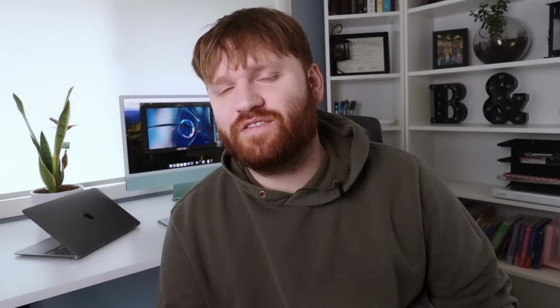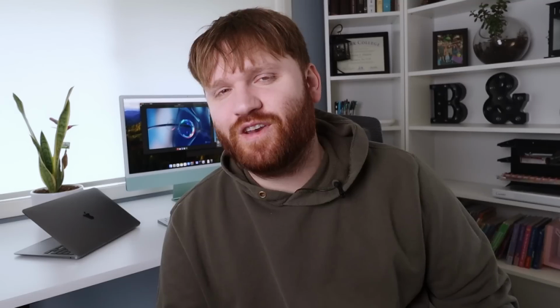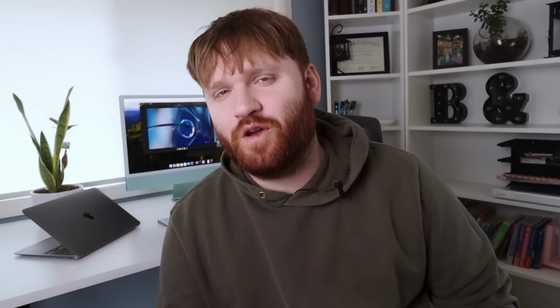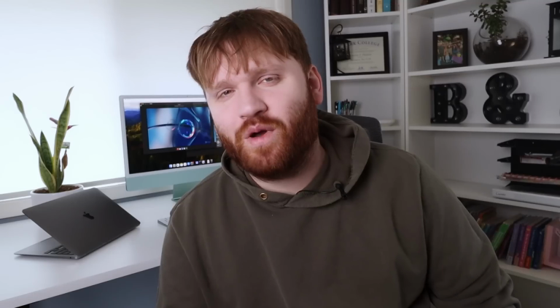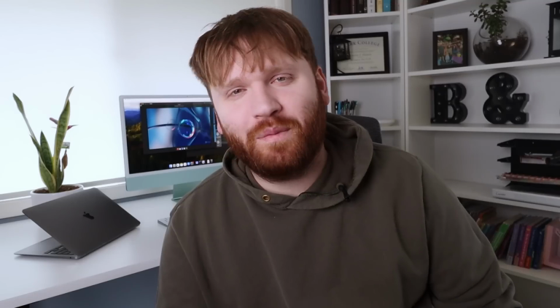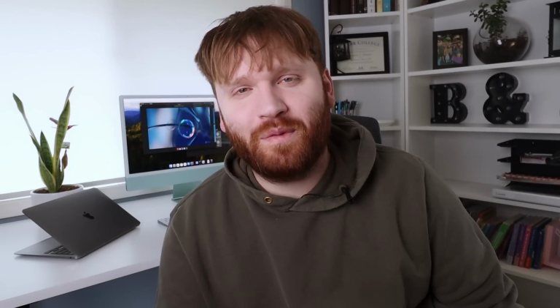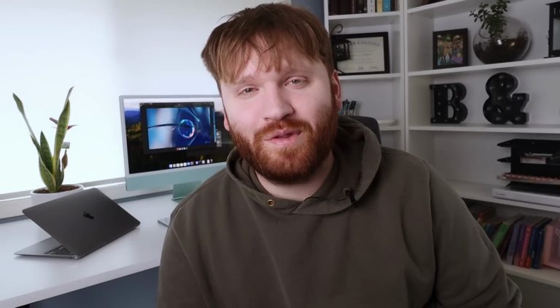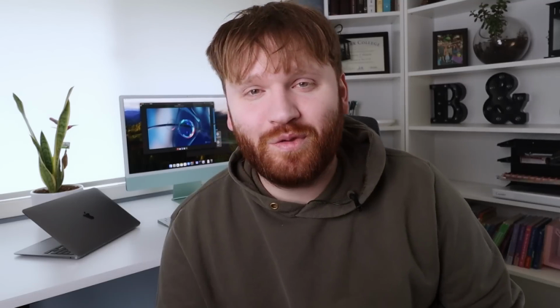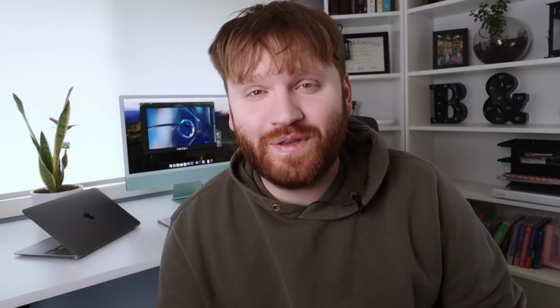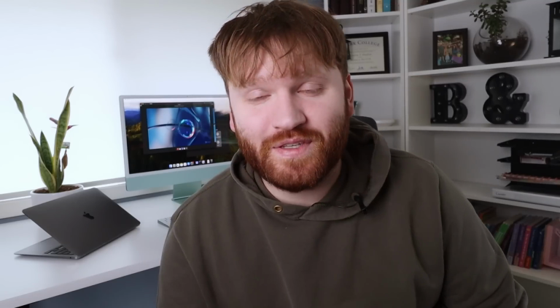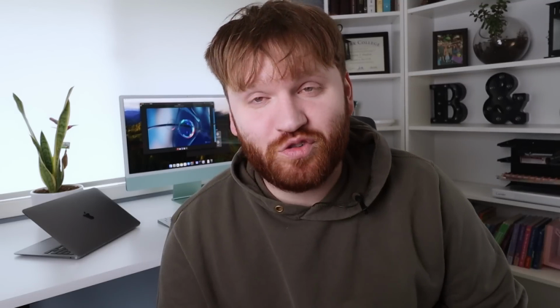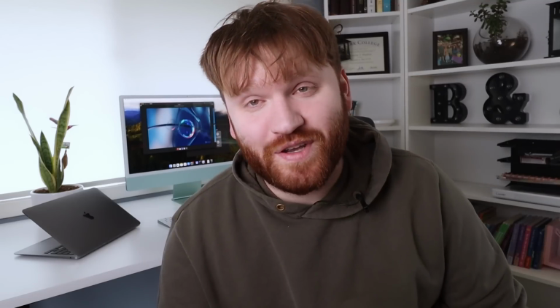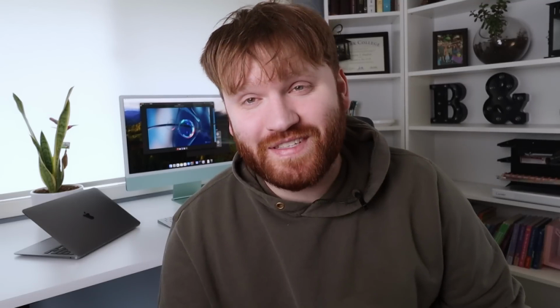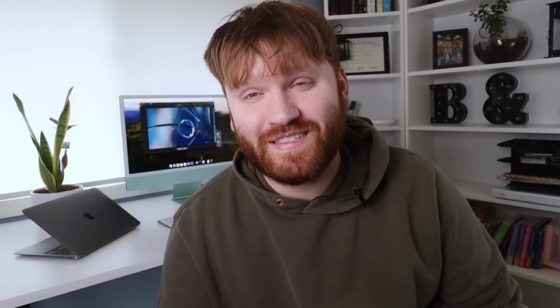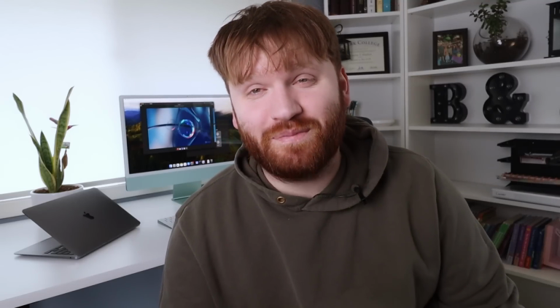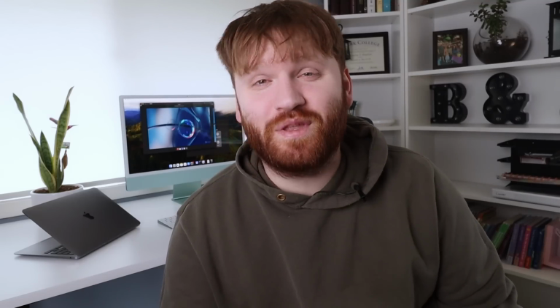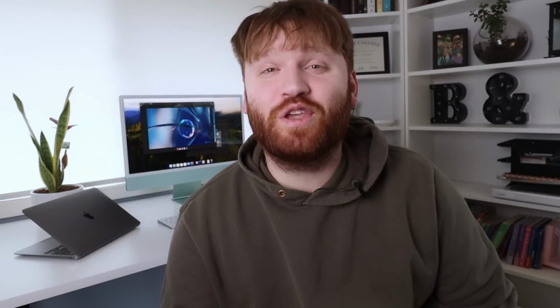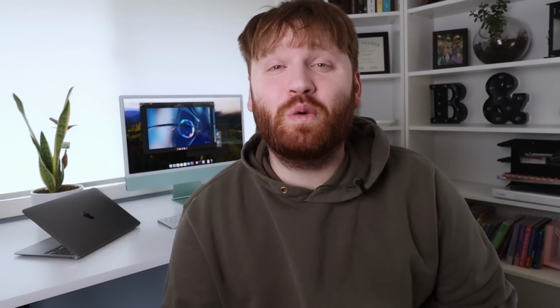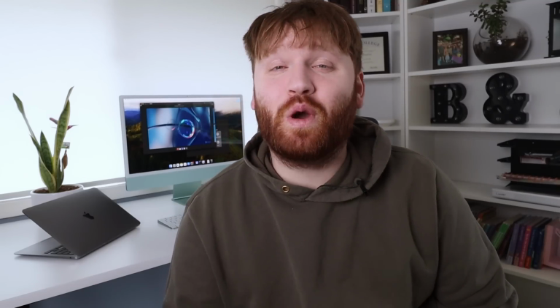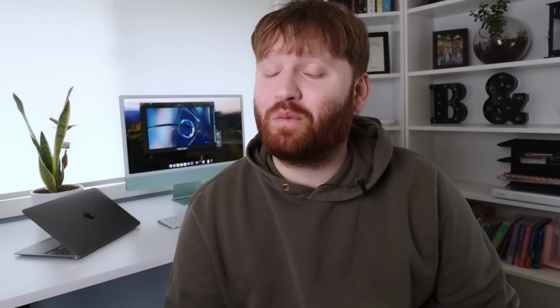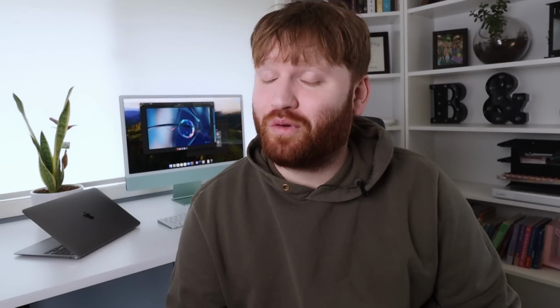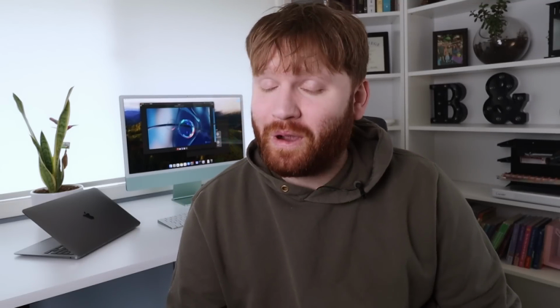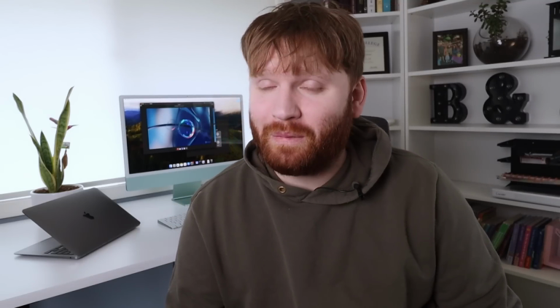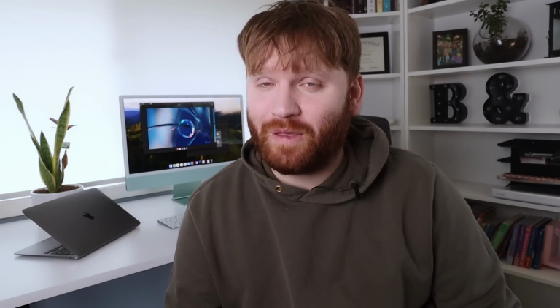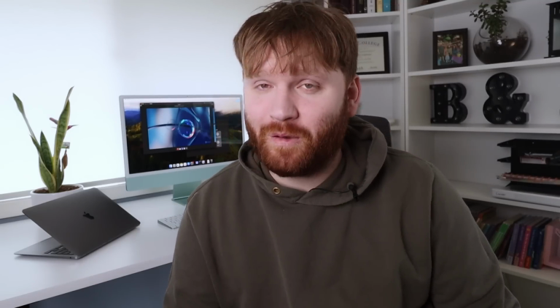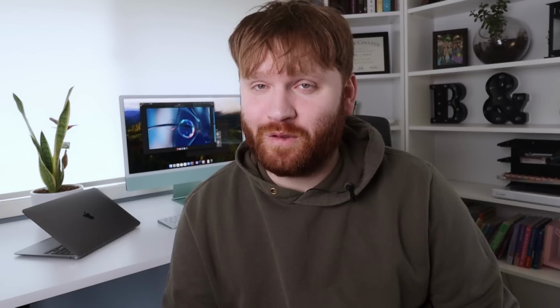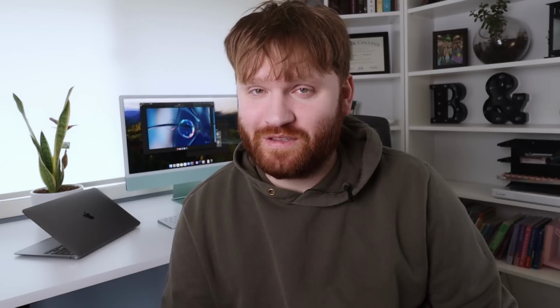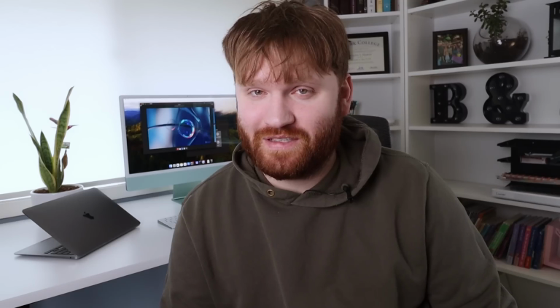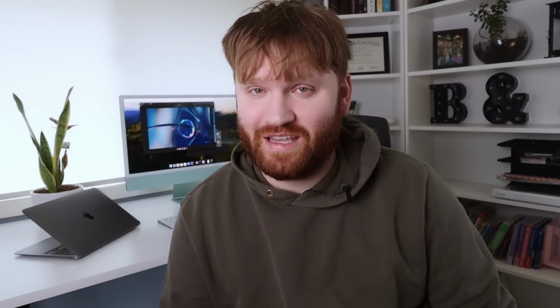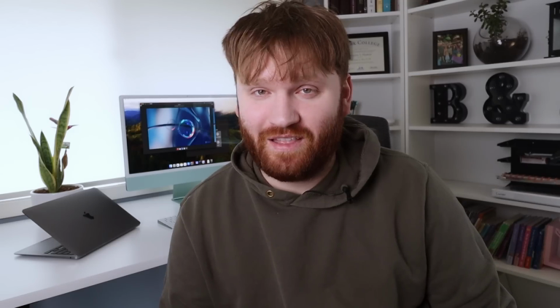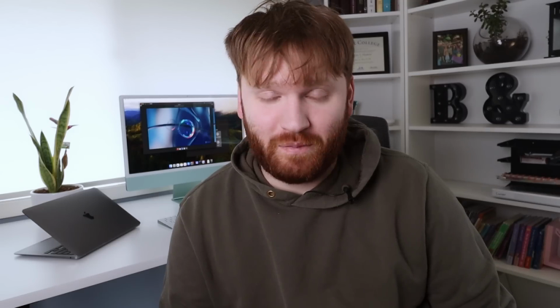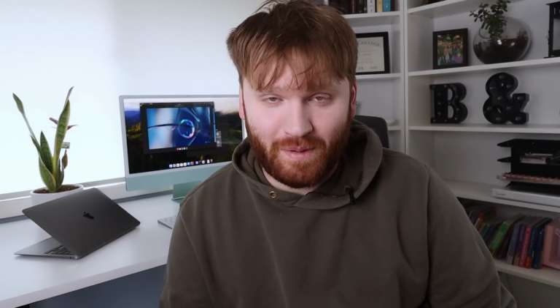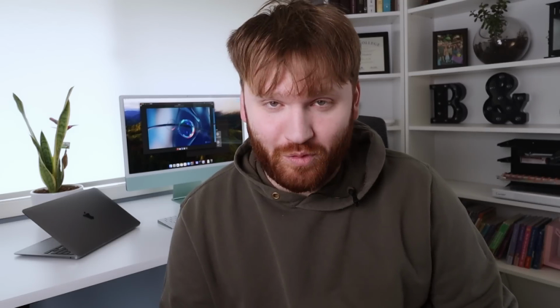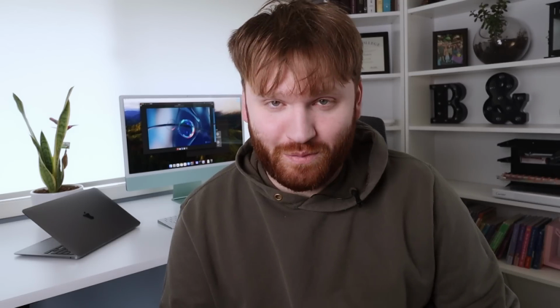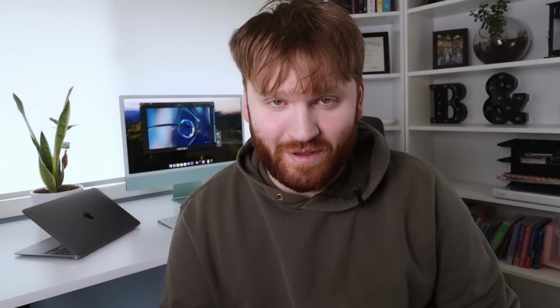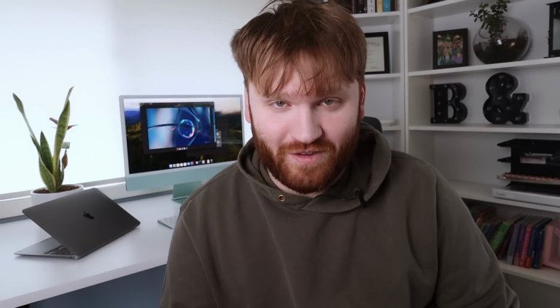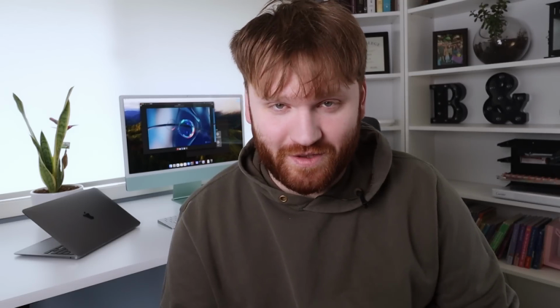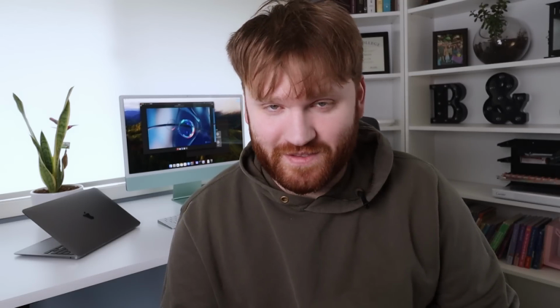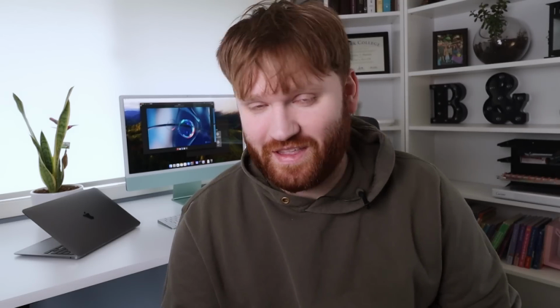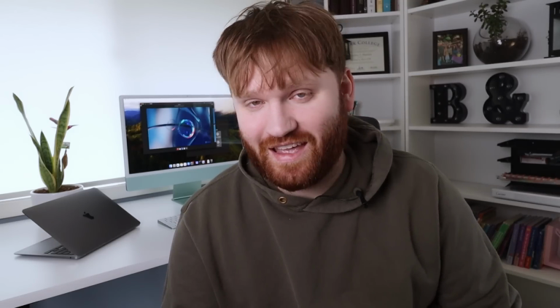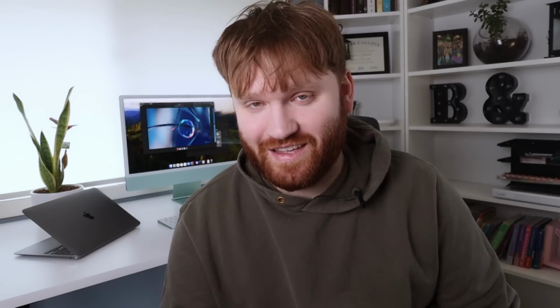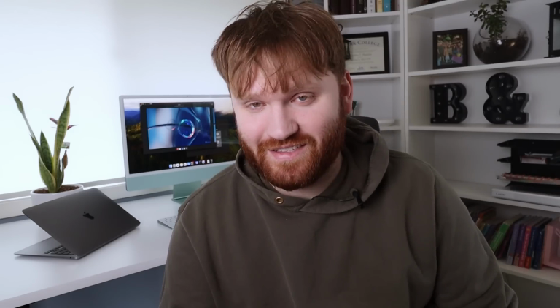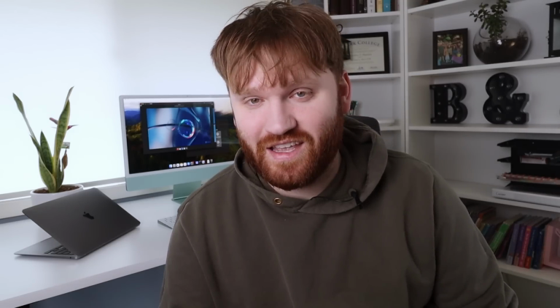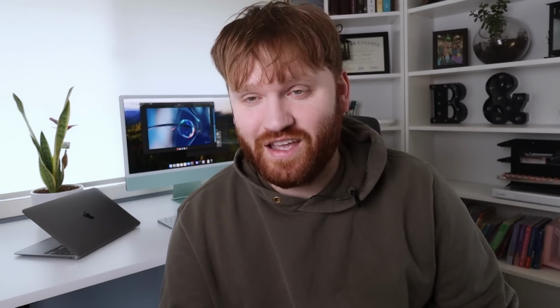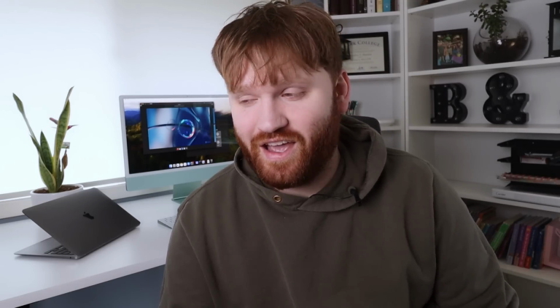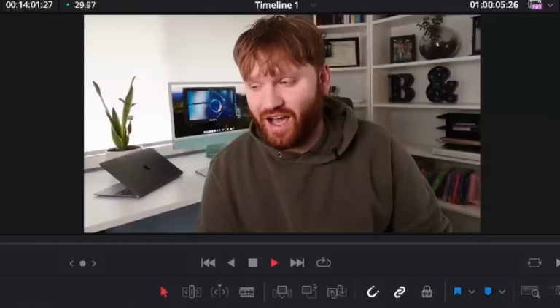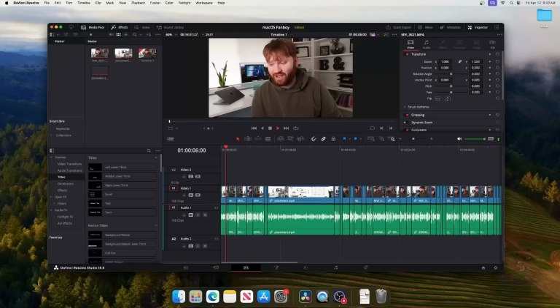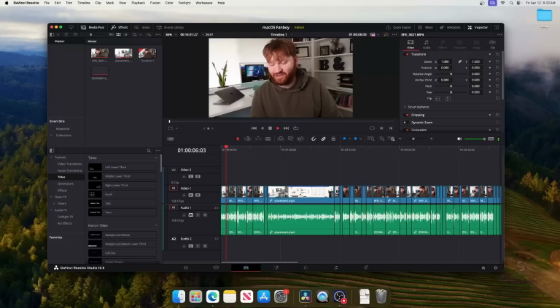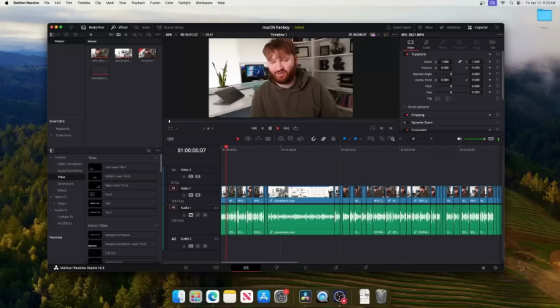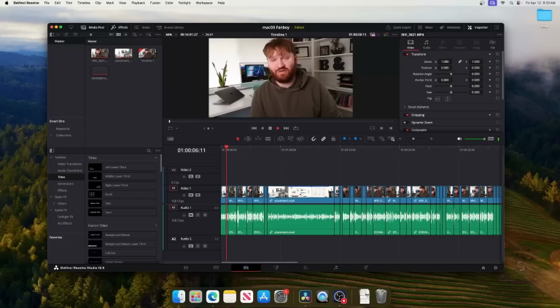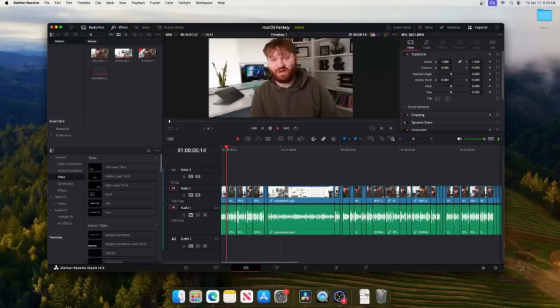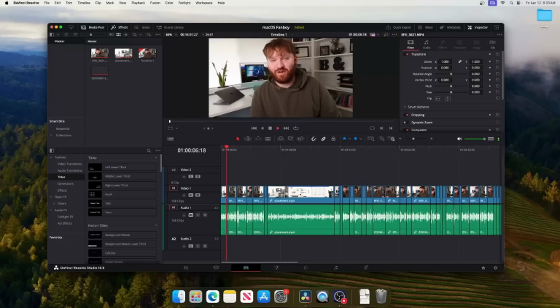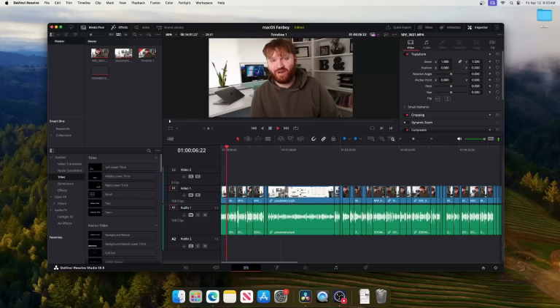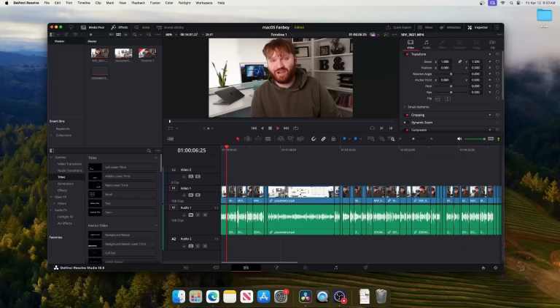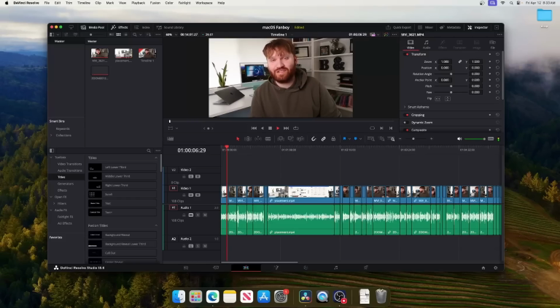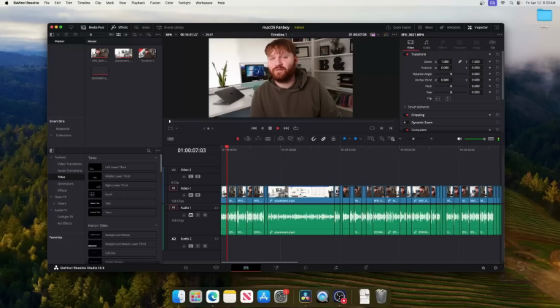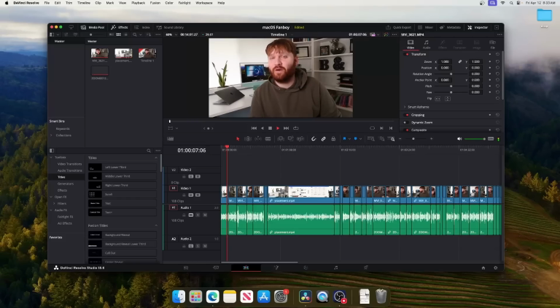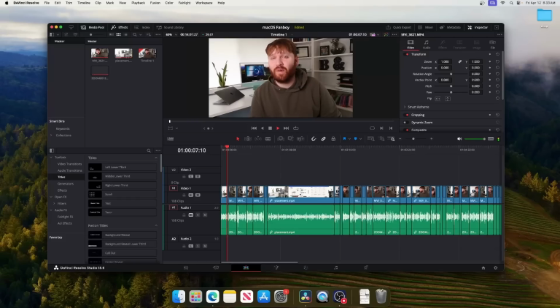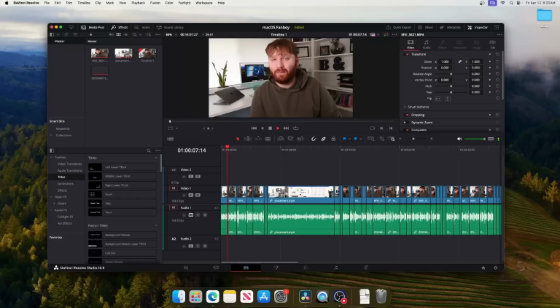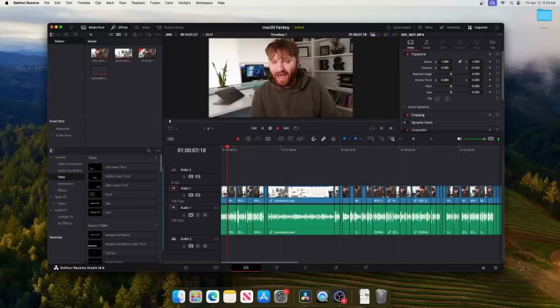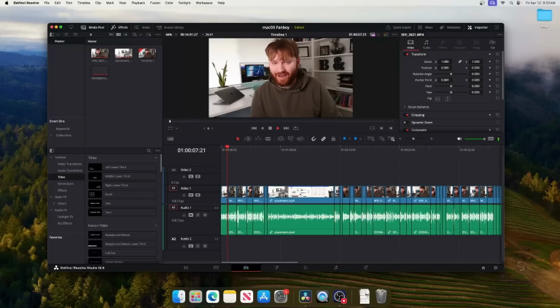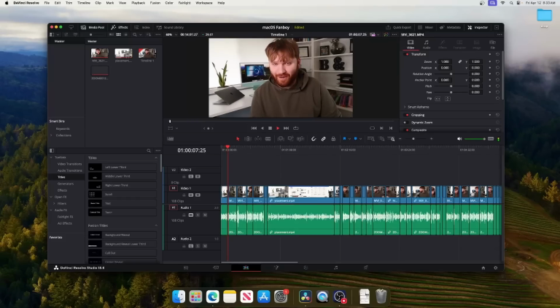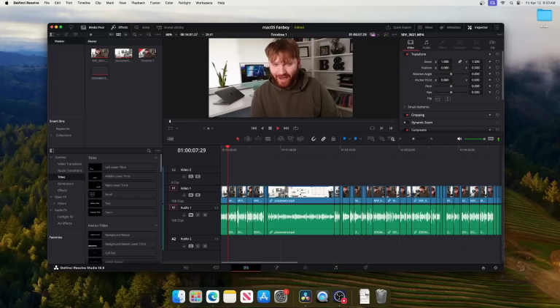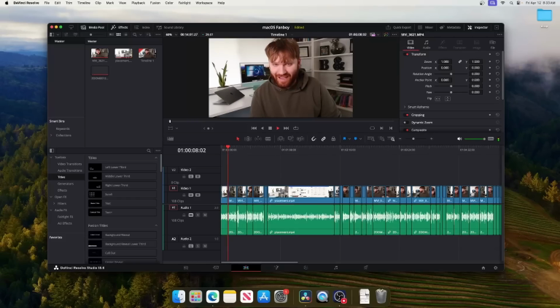In this video, what I'm going to be doing is addressing something you are probably going to see a little bit more in my videos, and that is screen recordings from macOS.